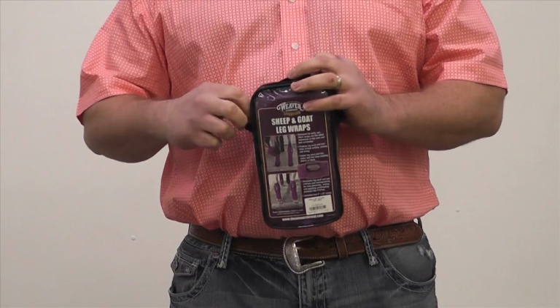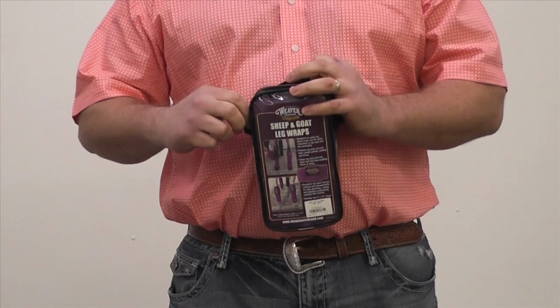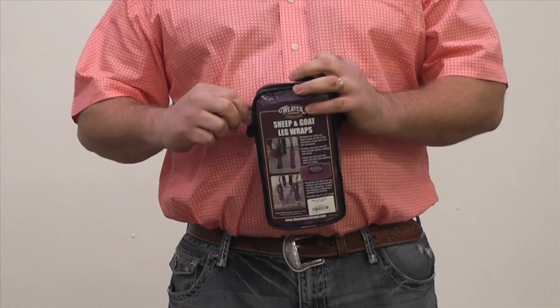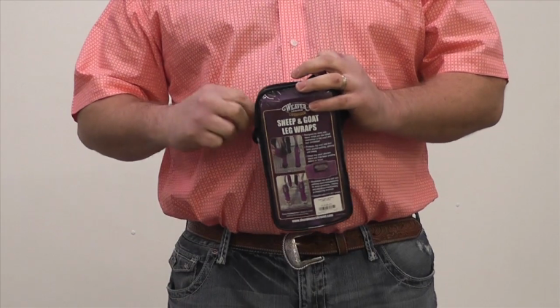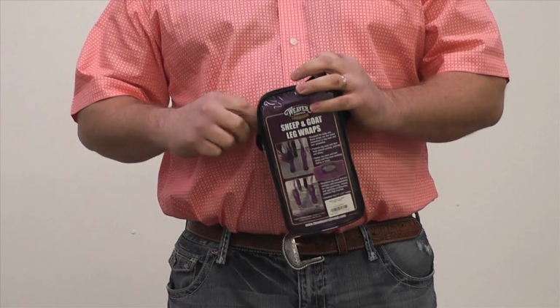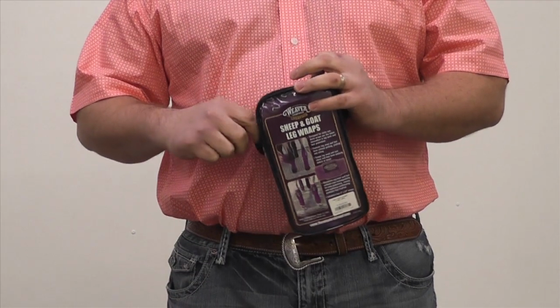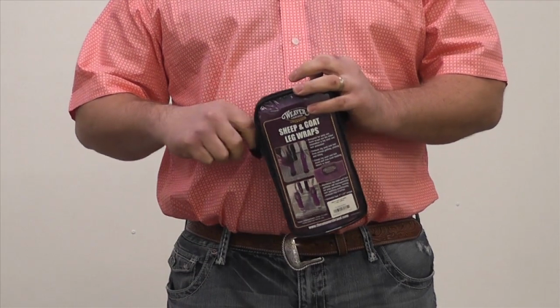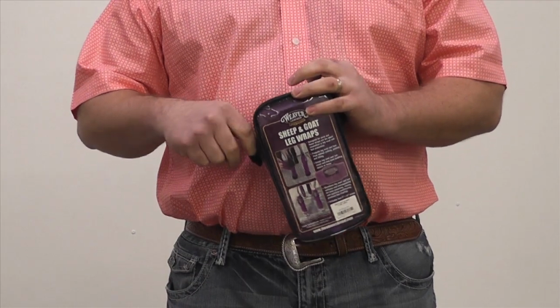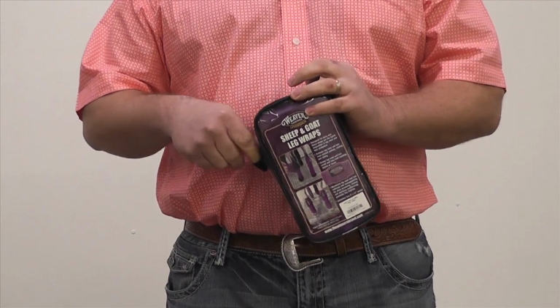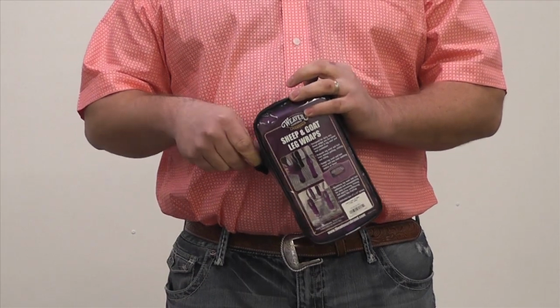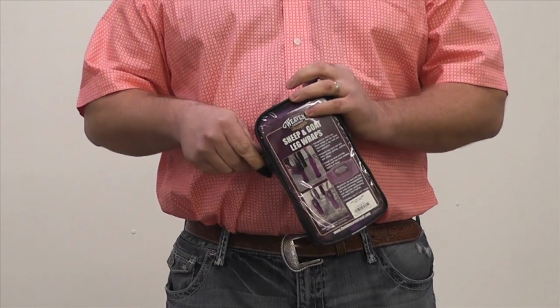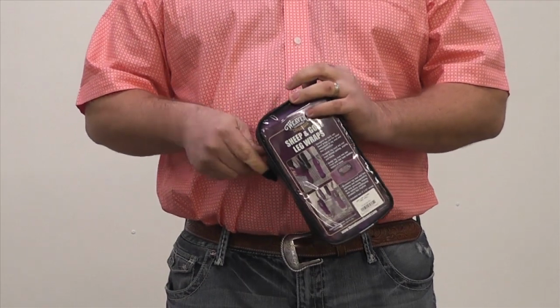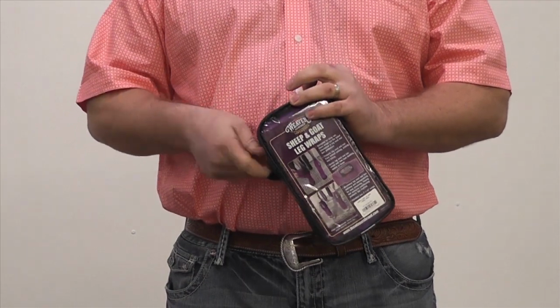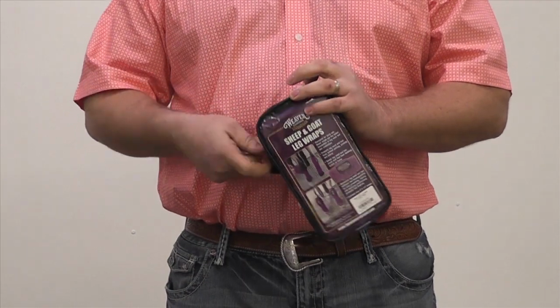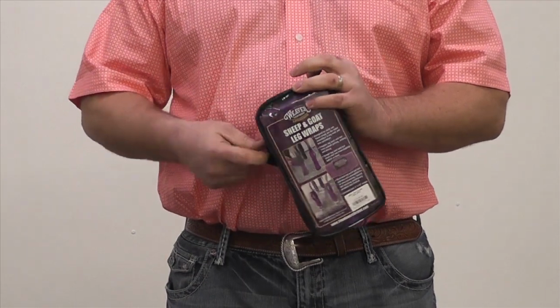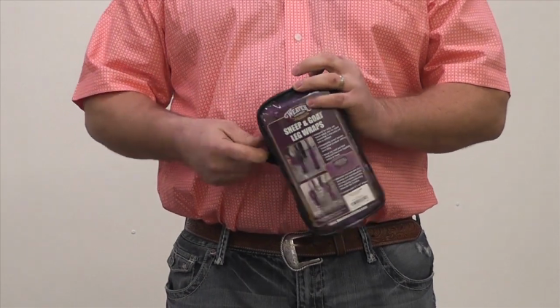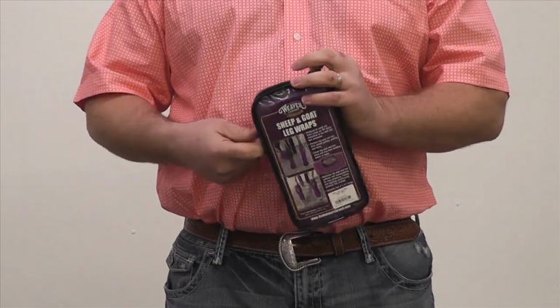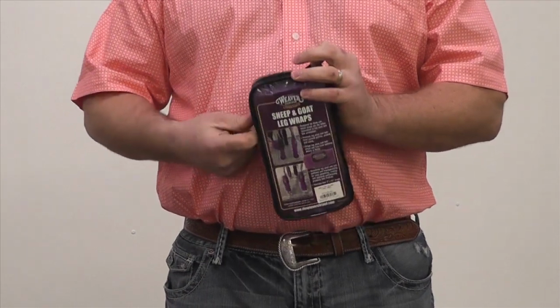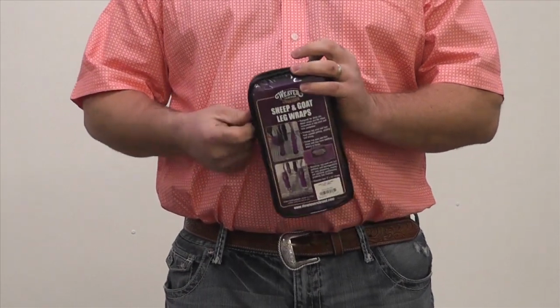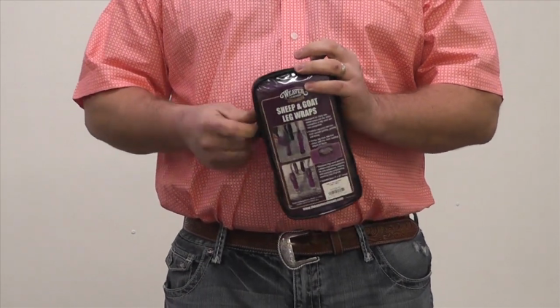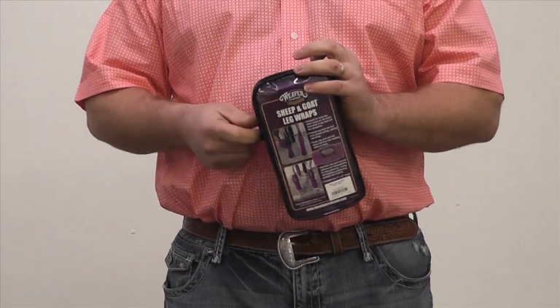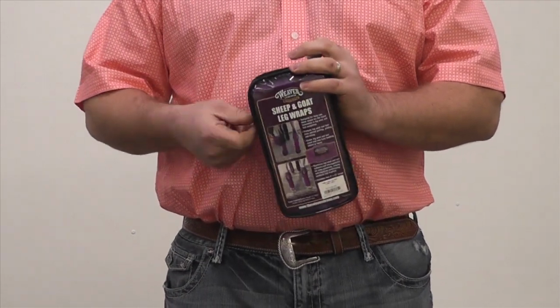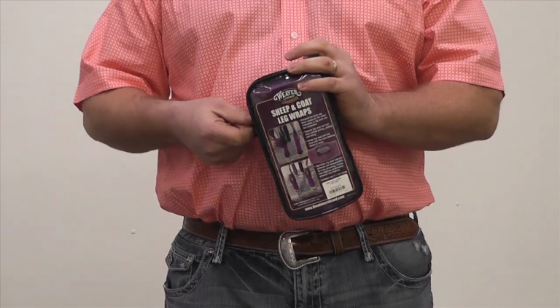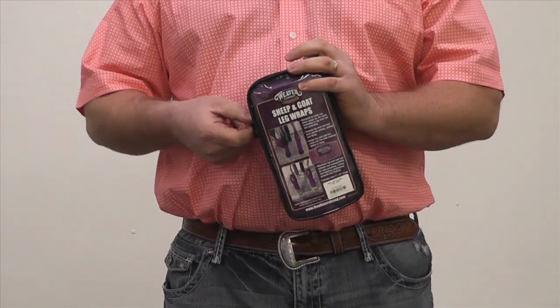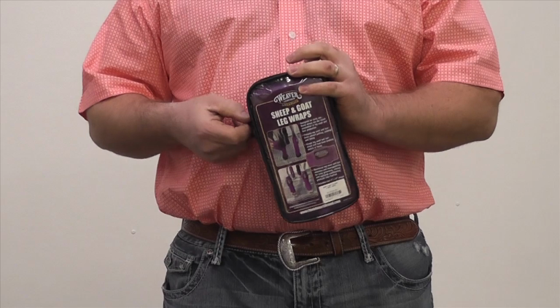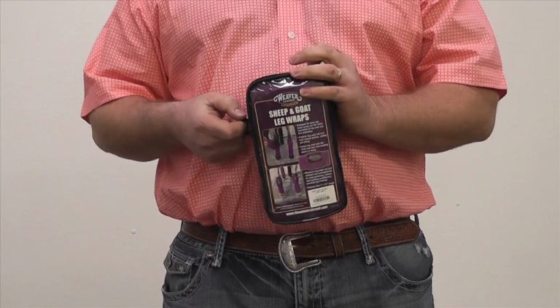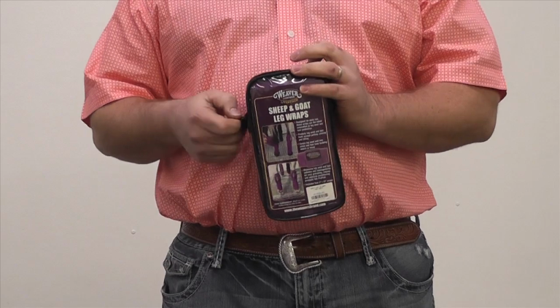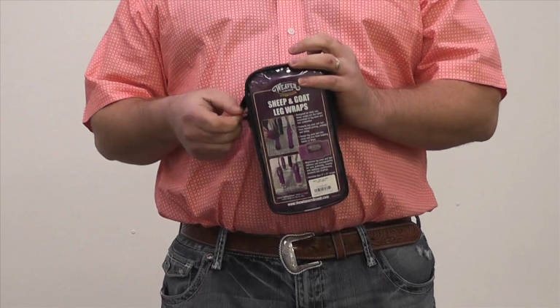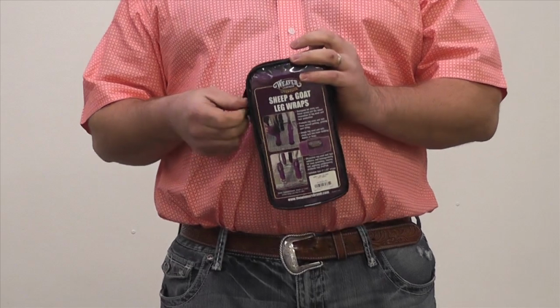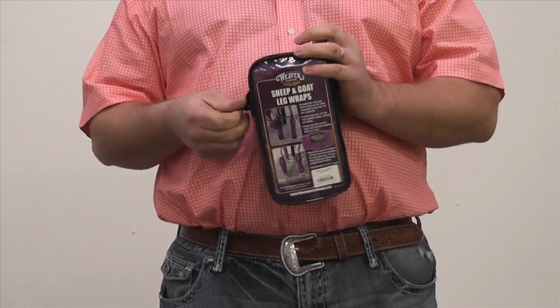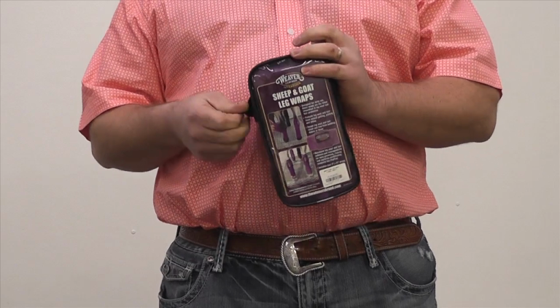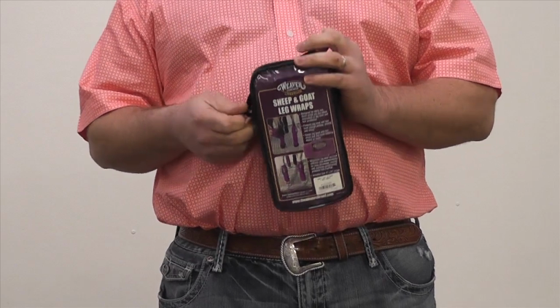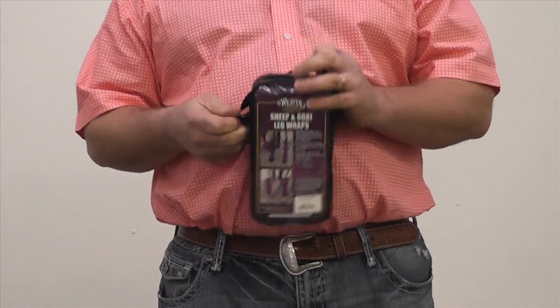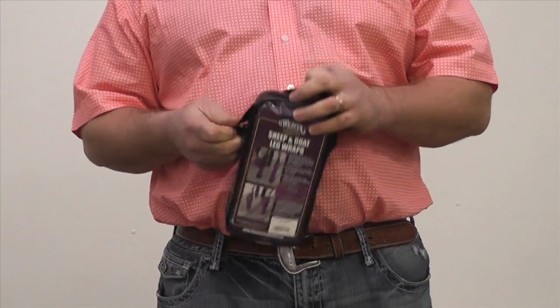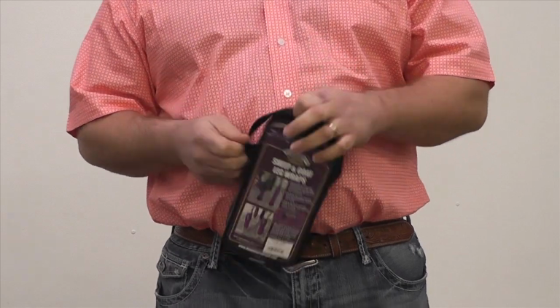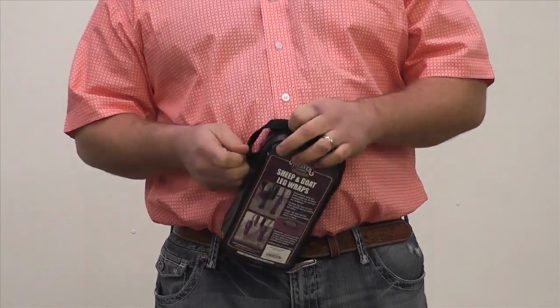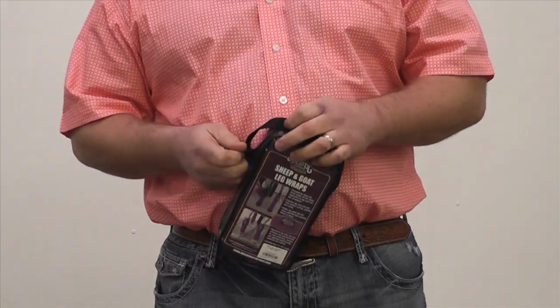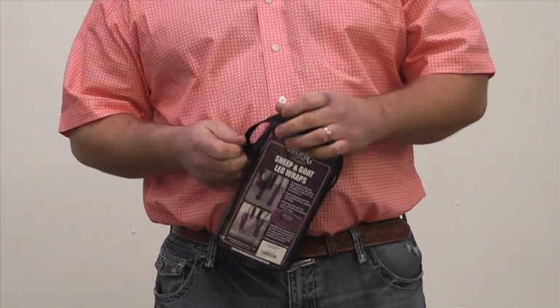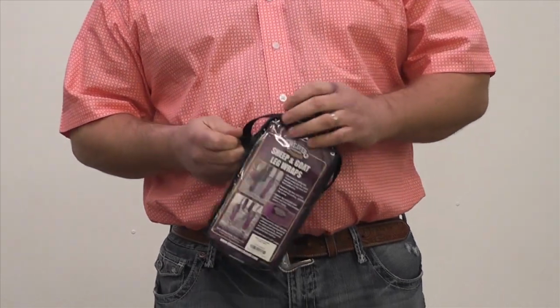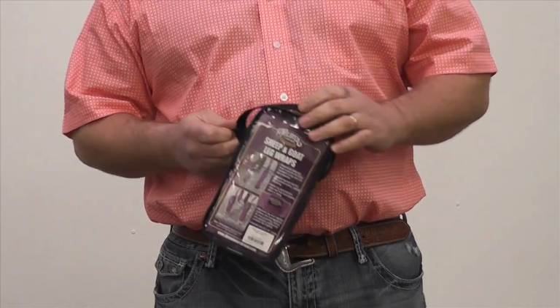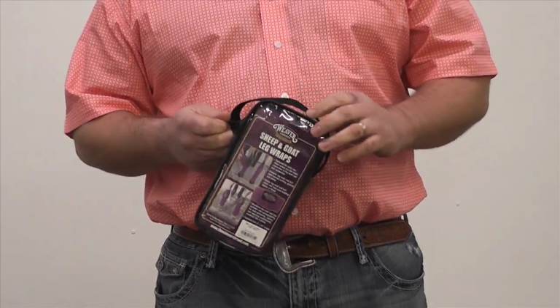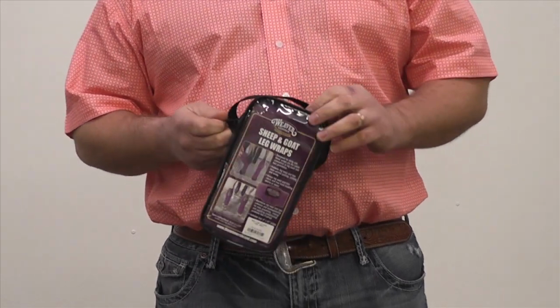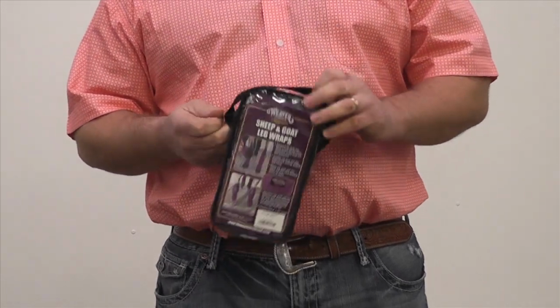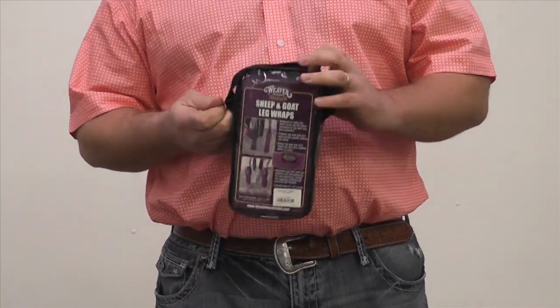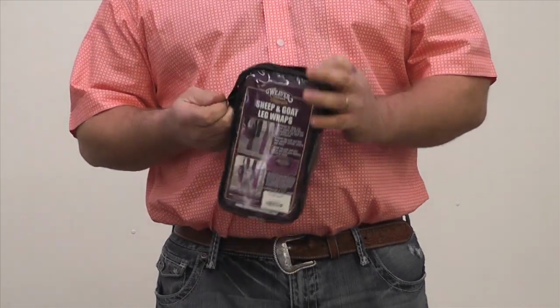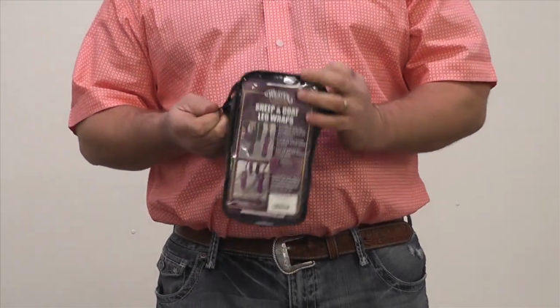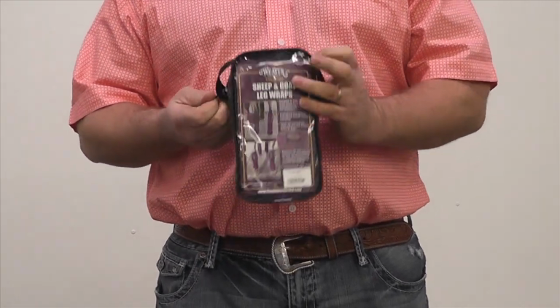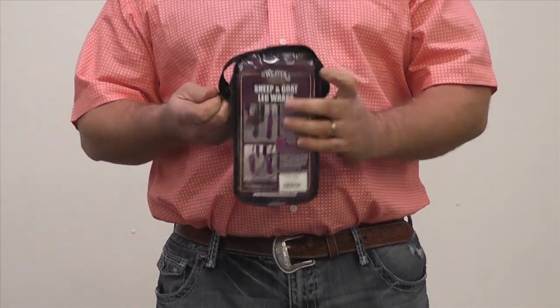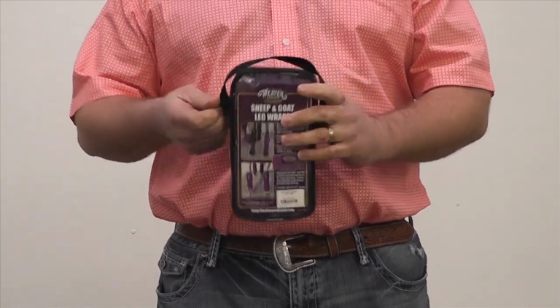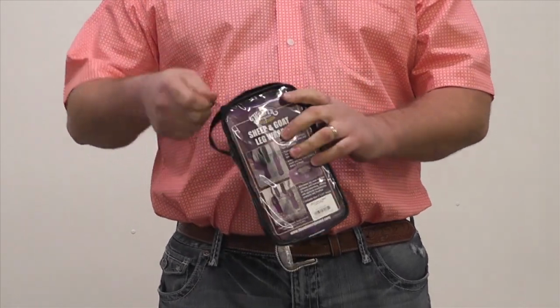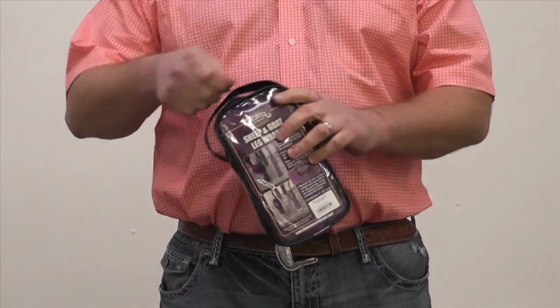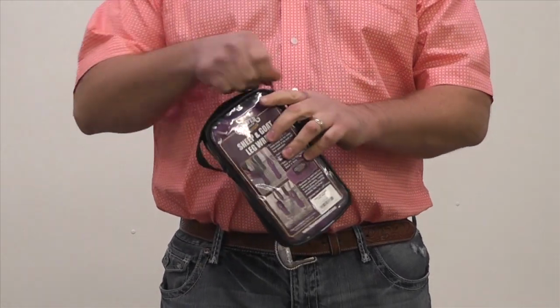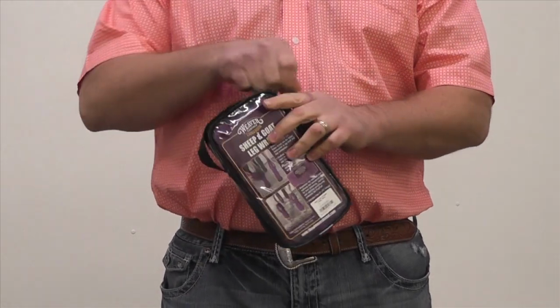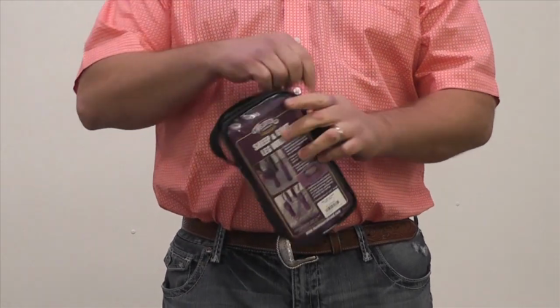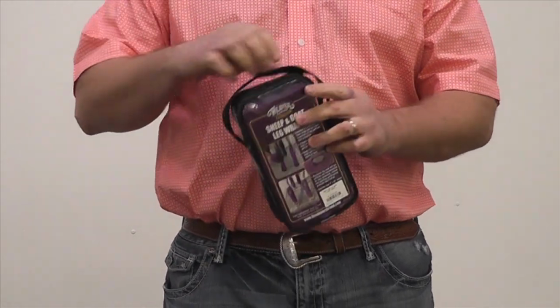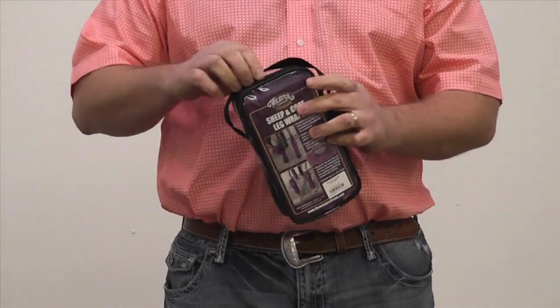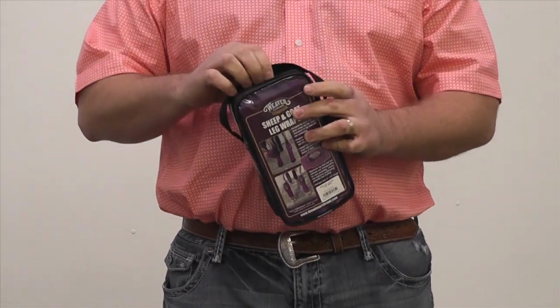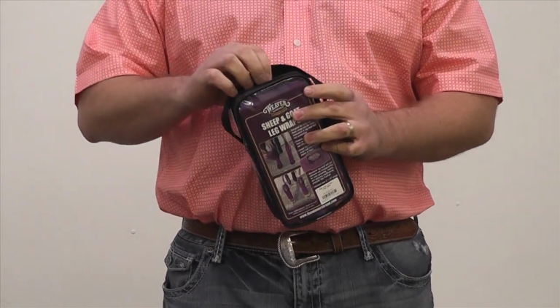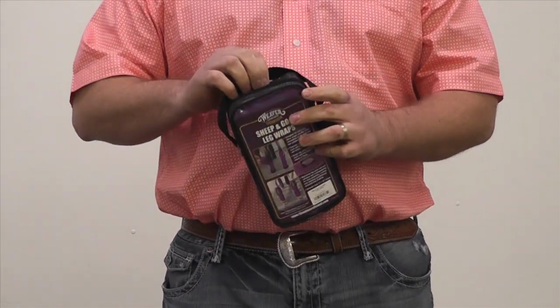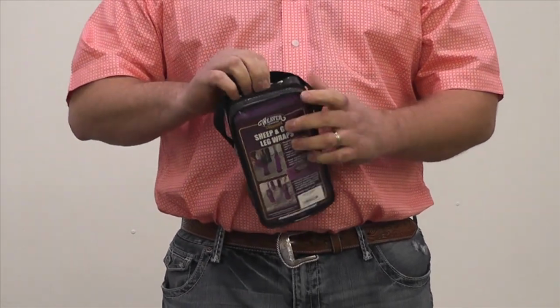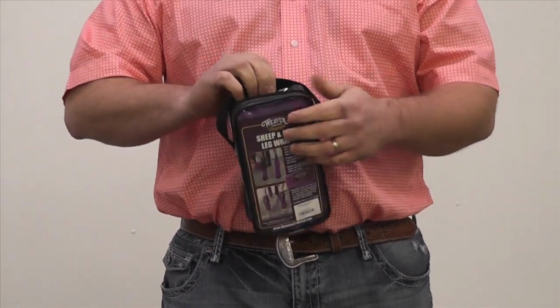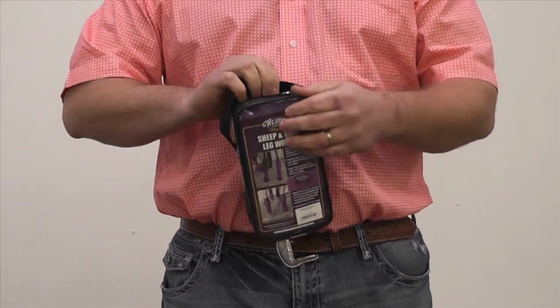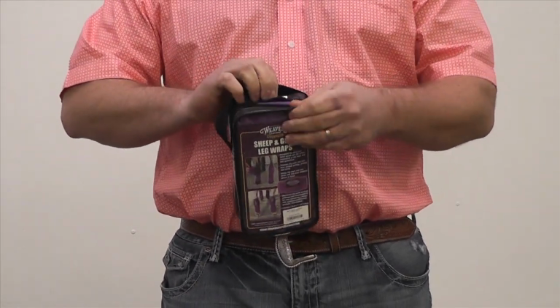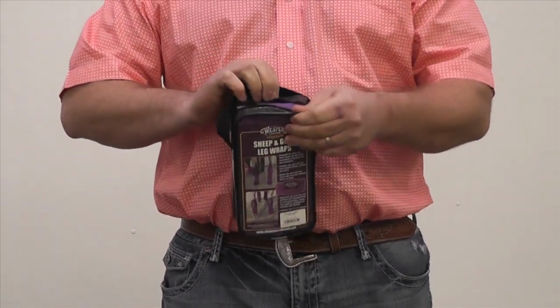Keeping your animal's leg wool and hair clean and protected is easy with Weaver Leather Livestock's innovative sheep and goat leg wraps.